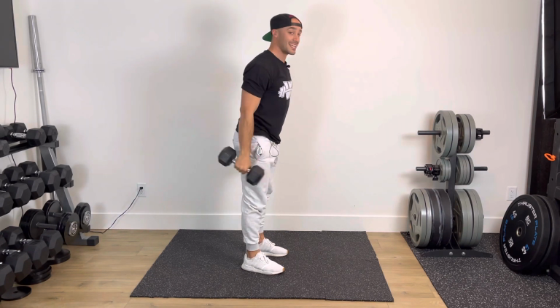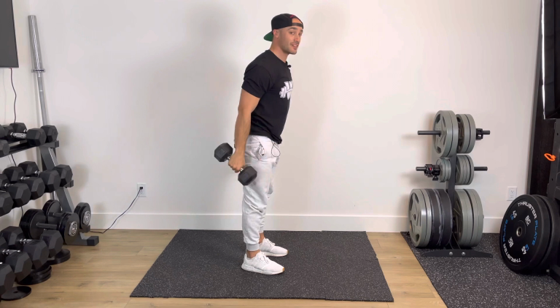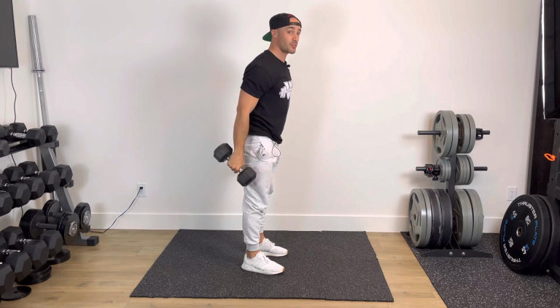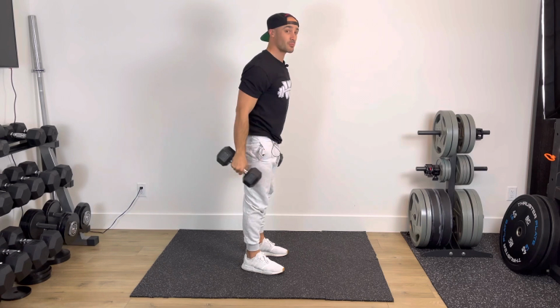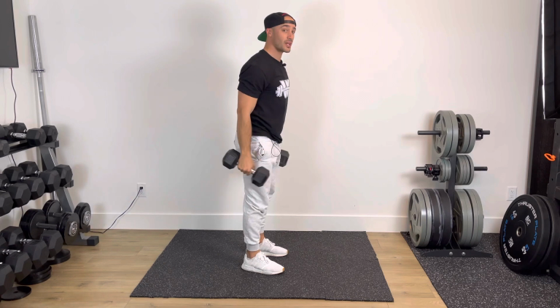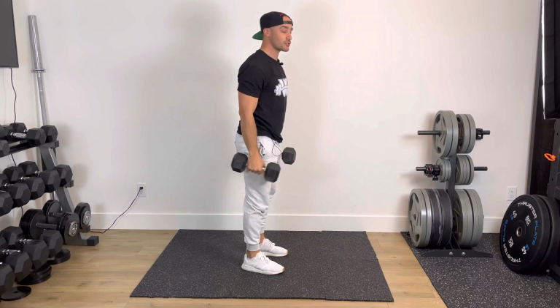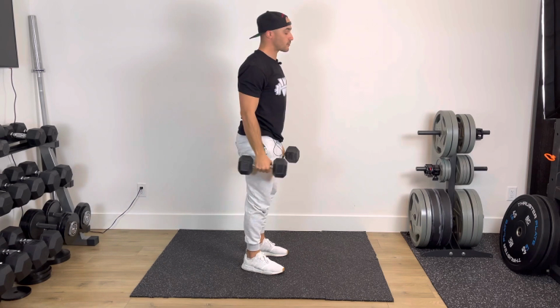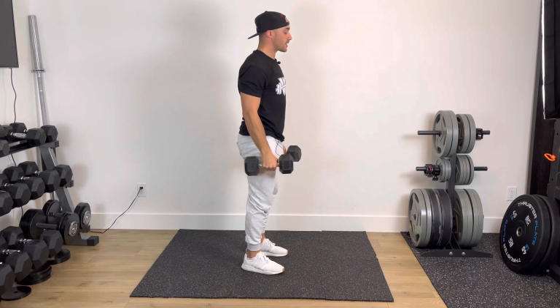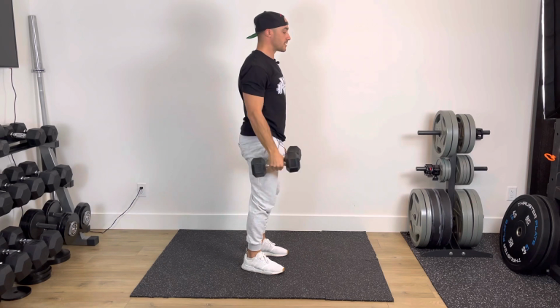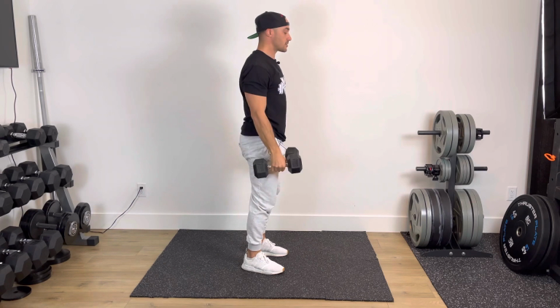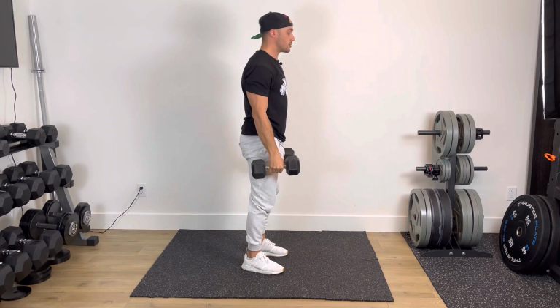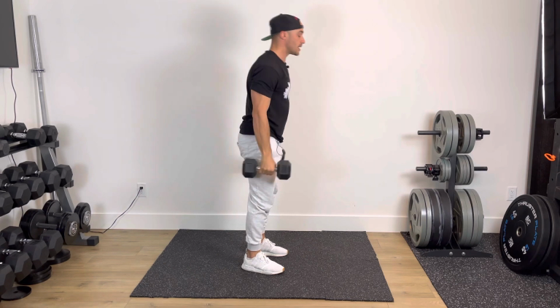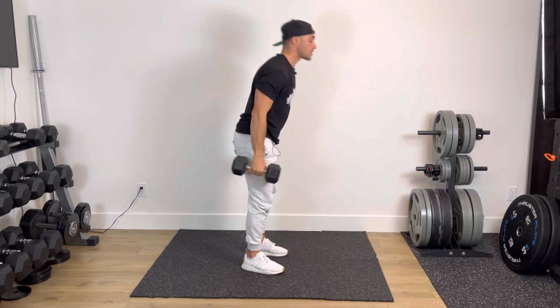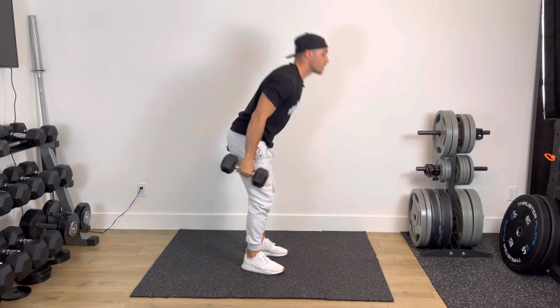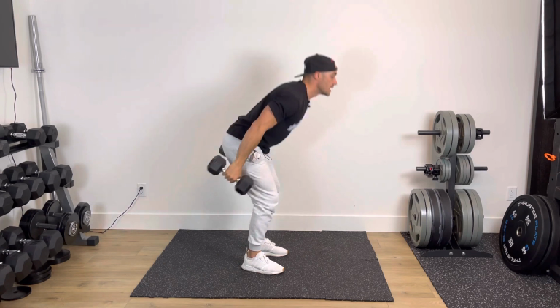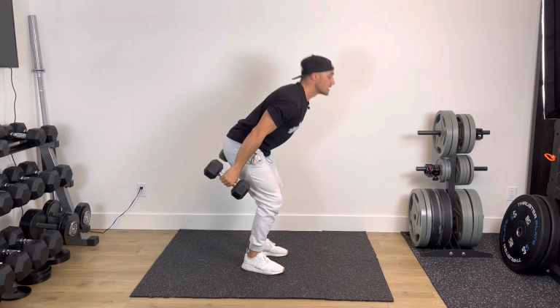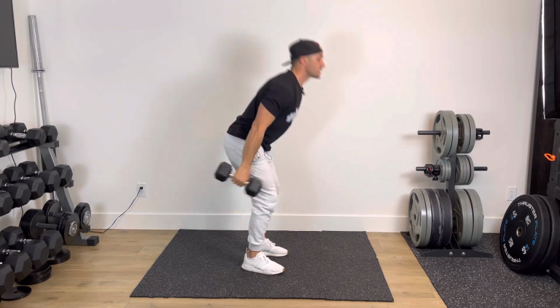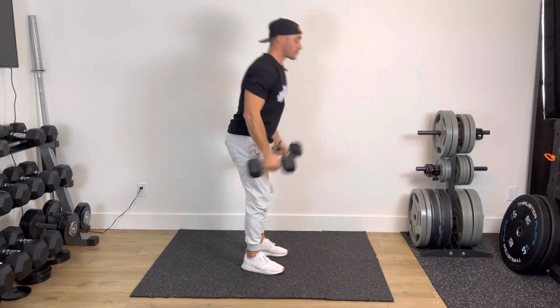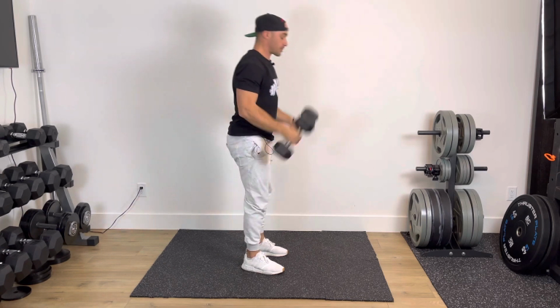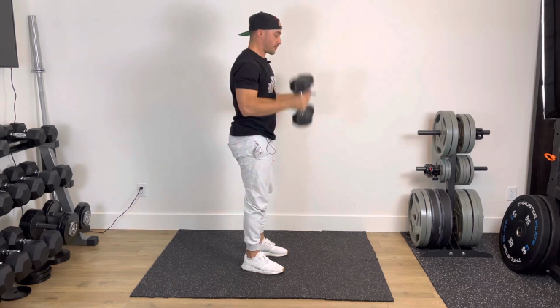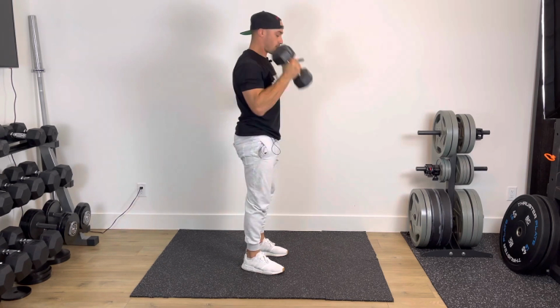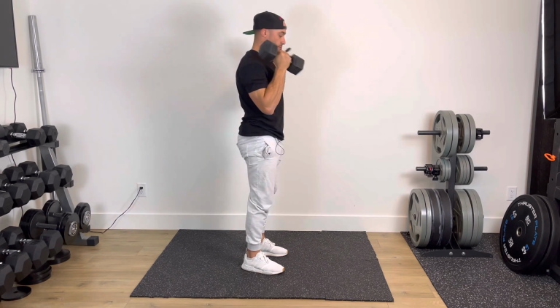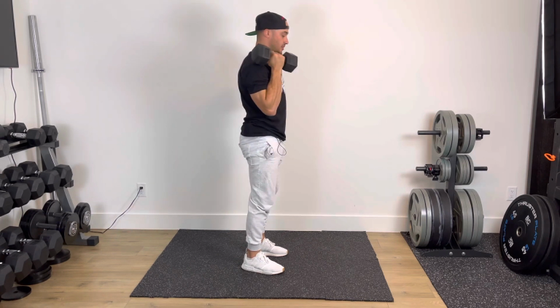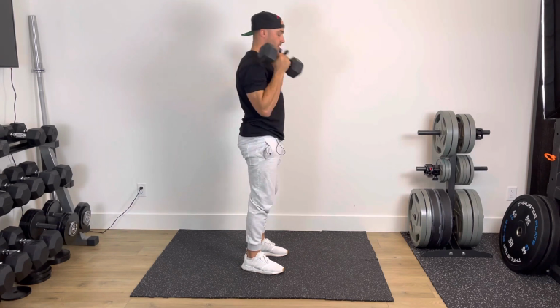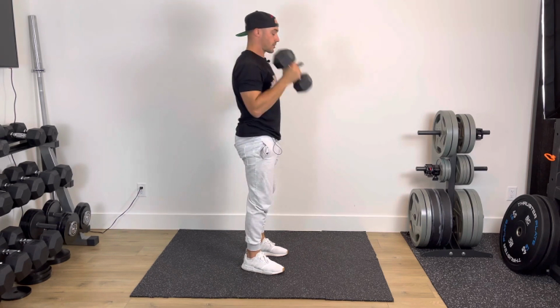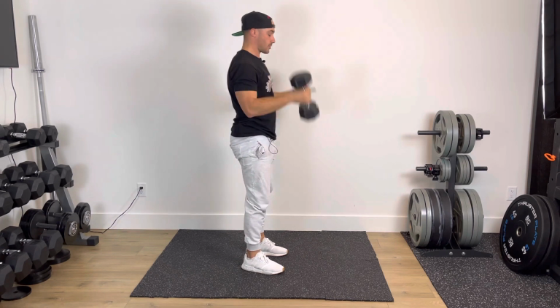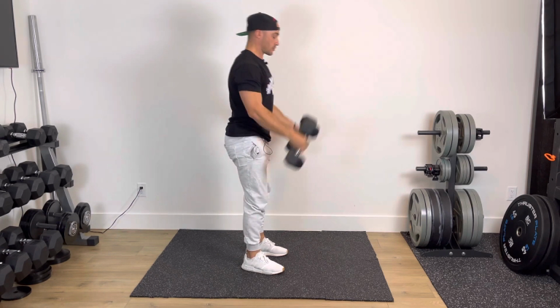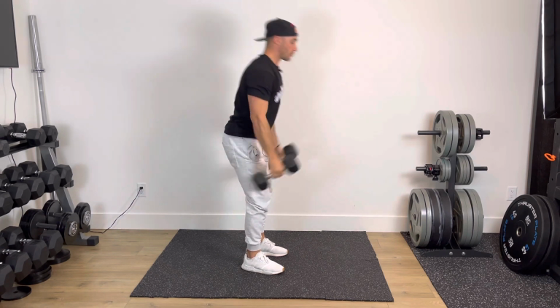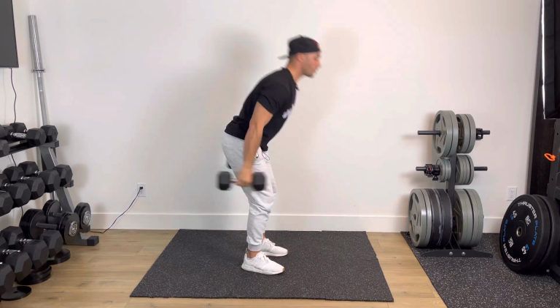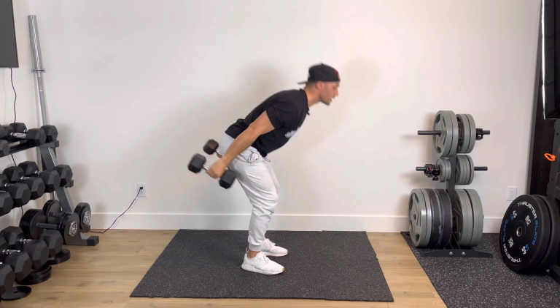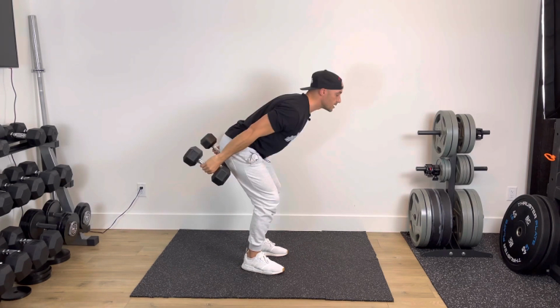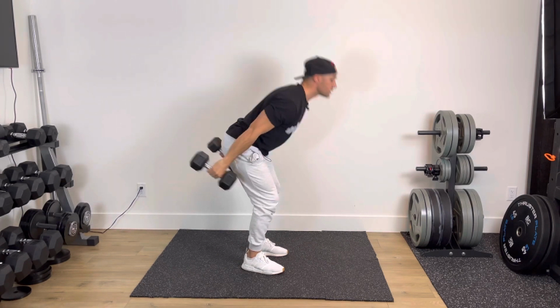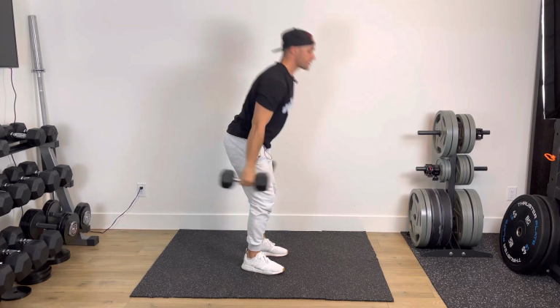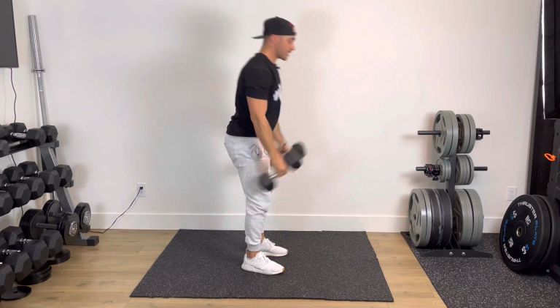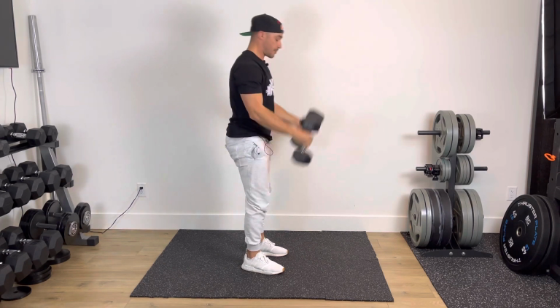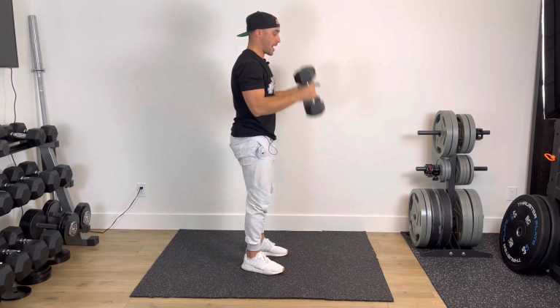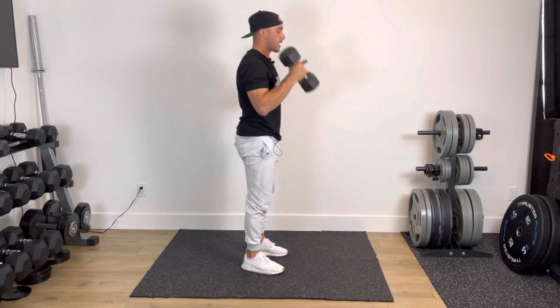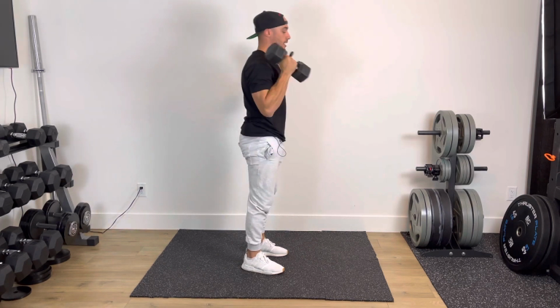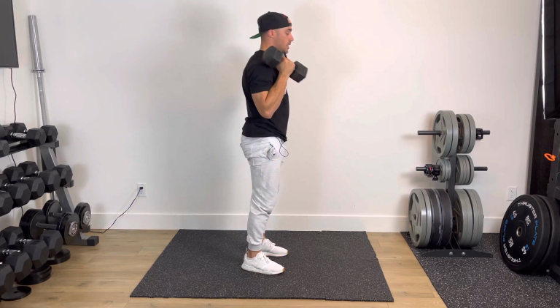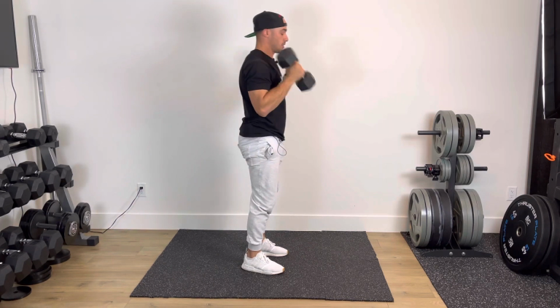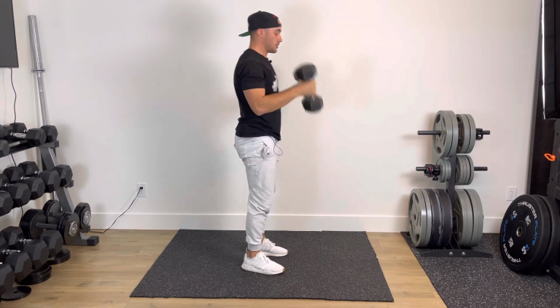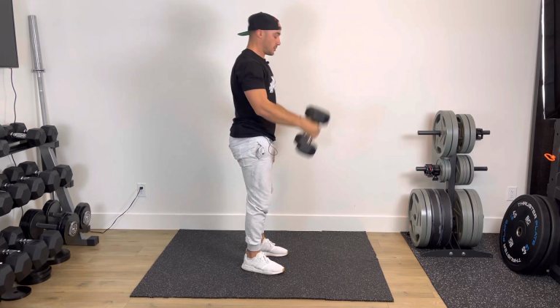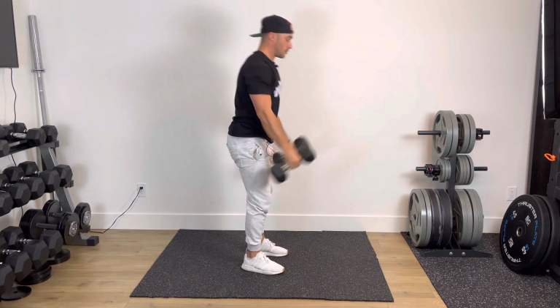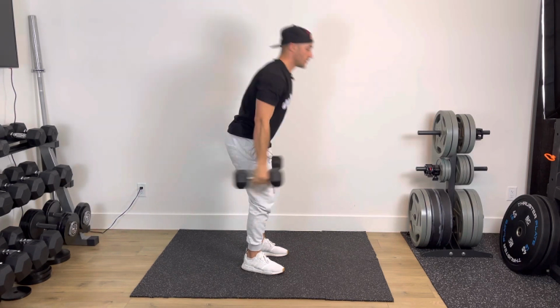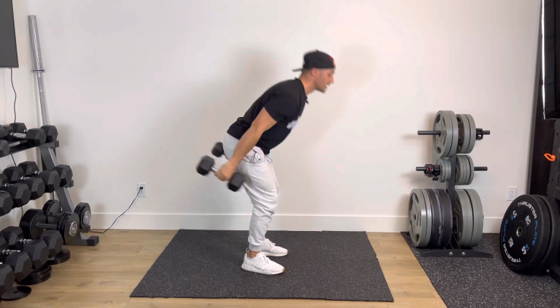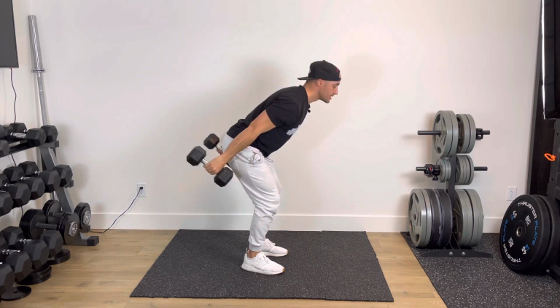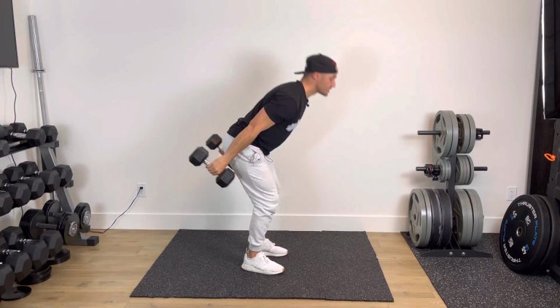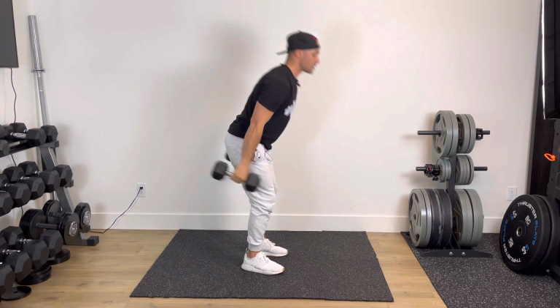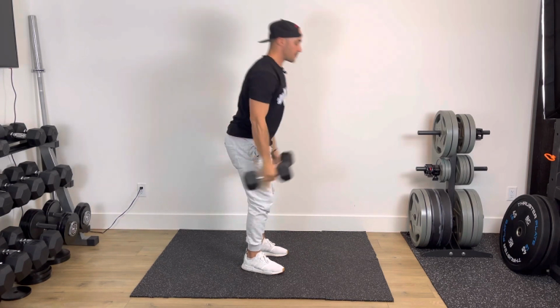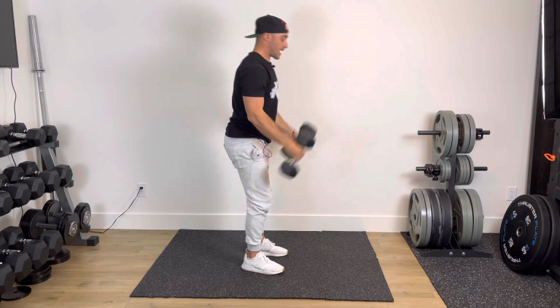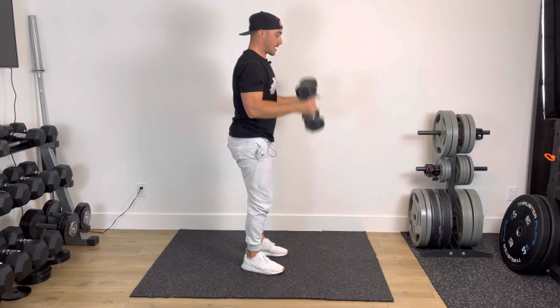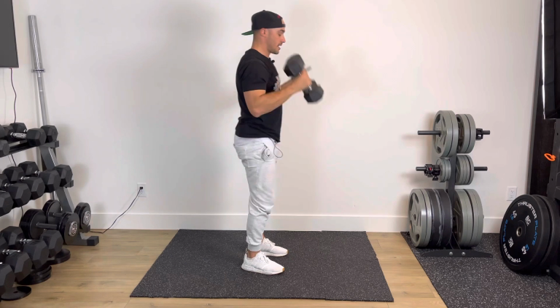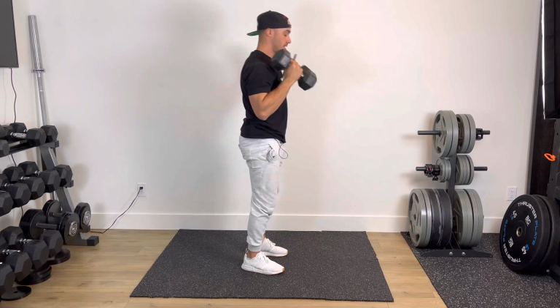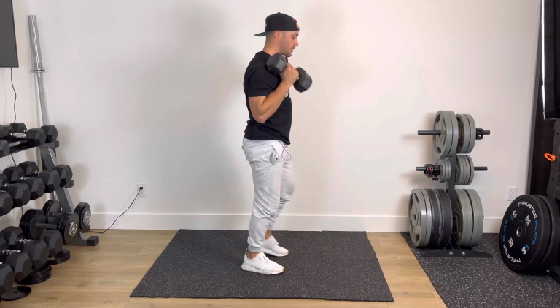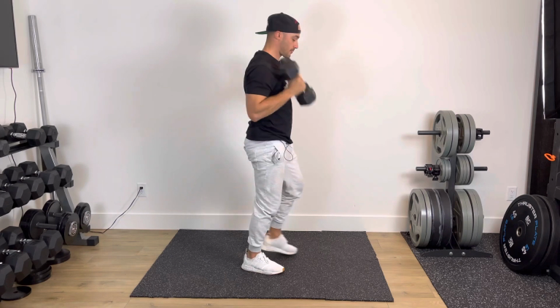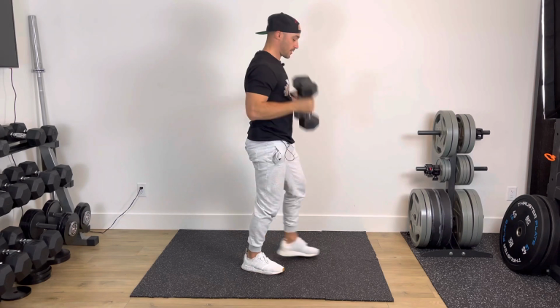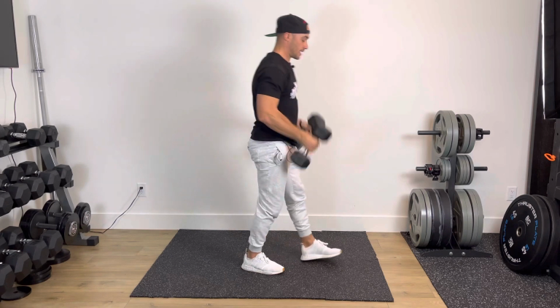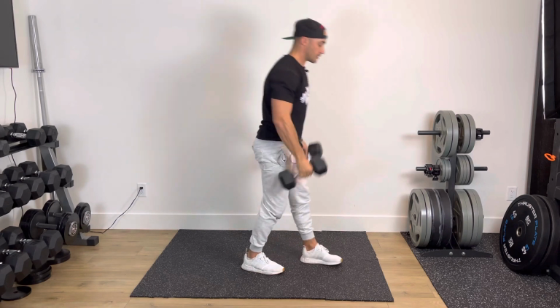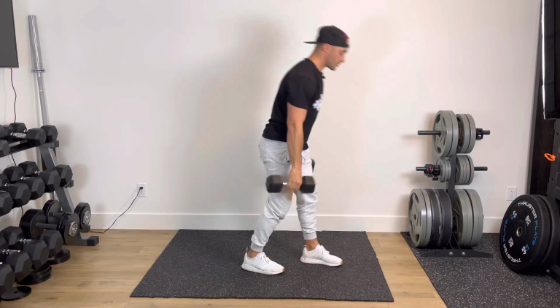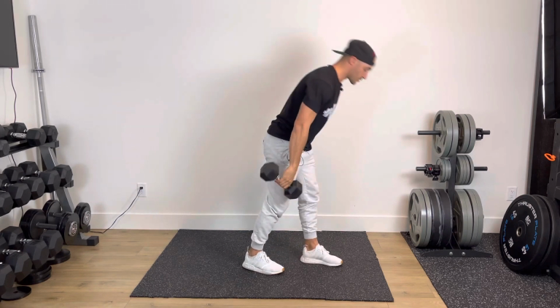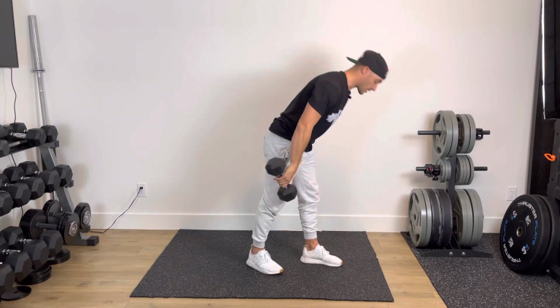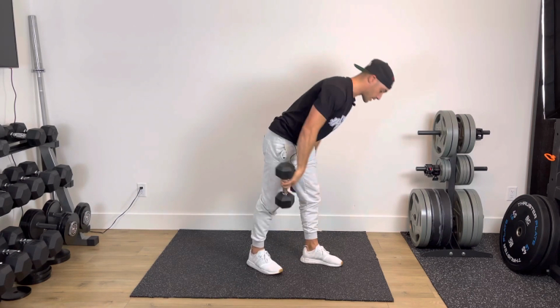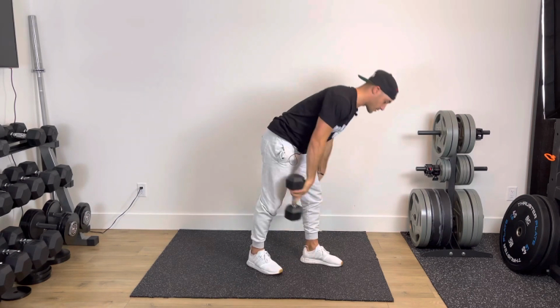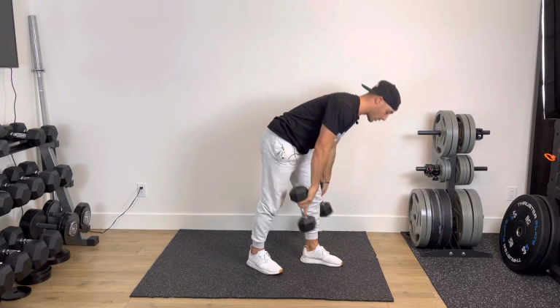If the press overhead is too much, simply perform skier curls — one, sit back, two, sit back, three, just like so.